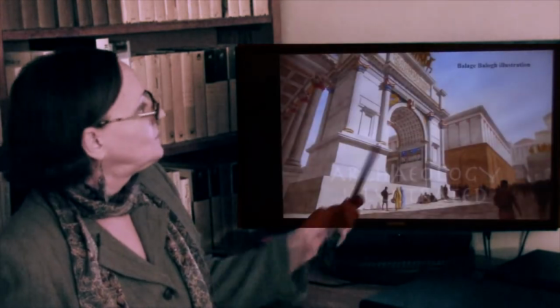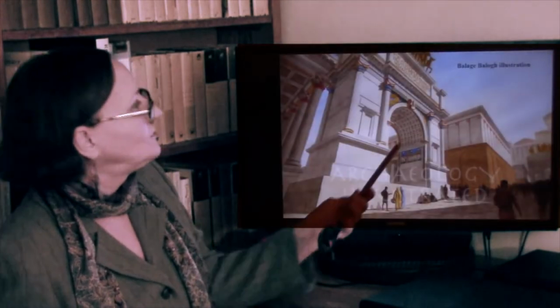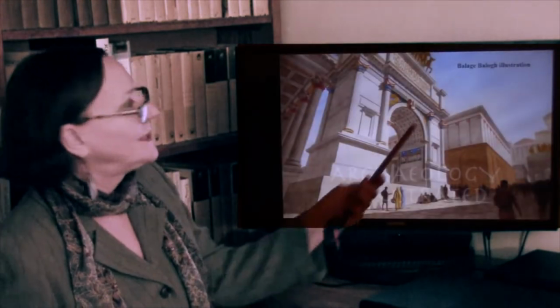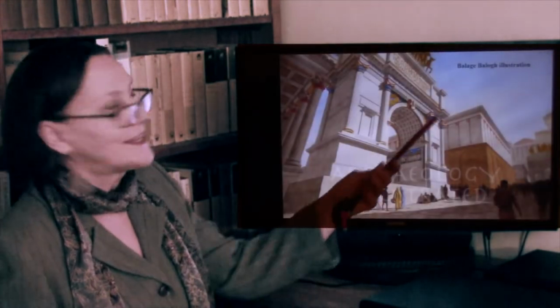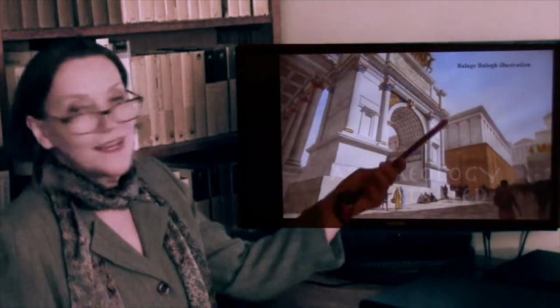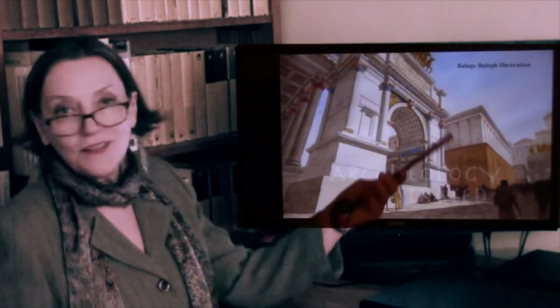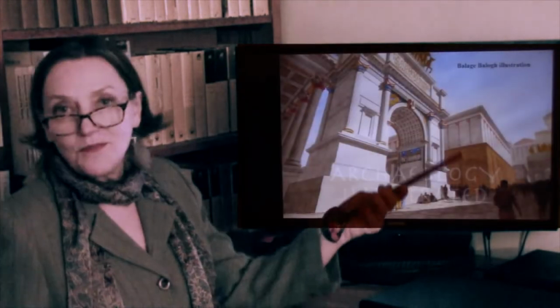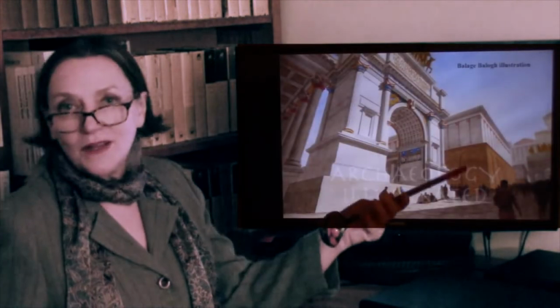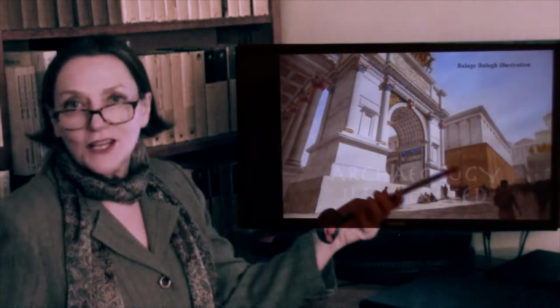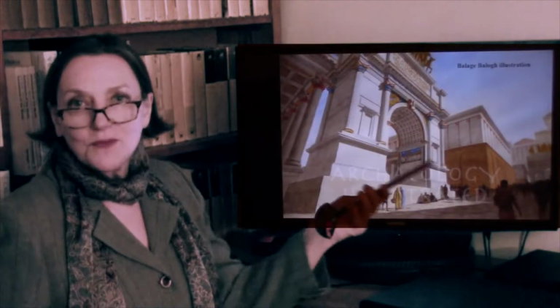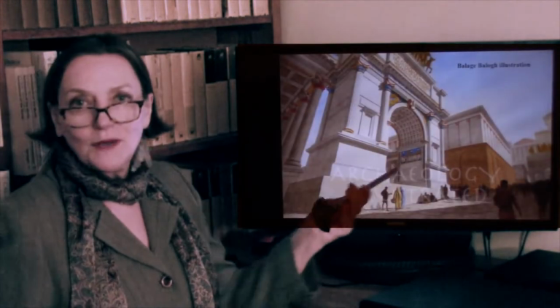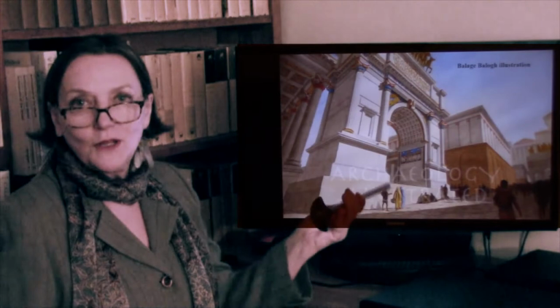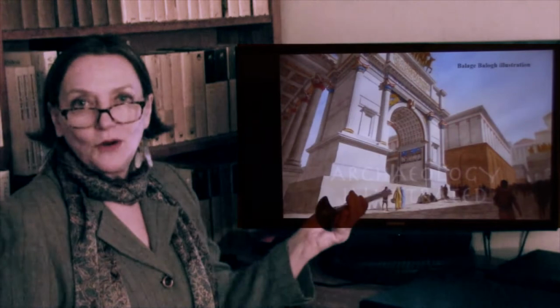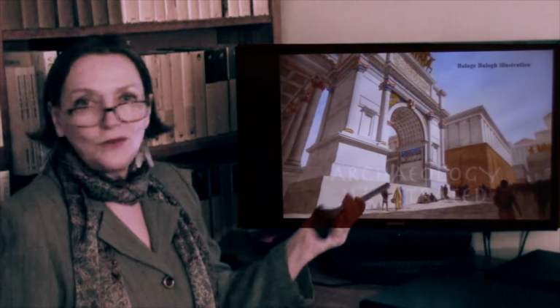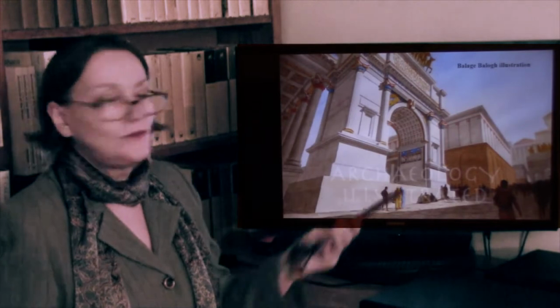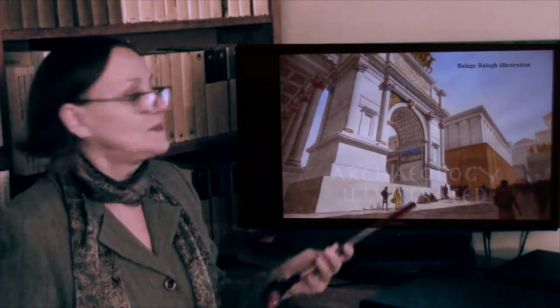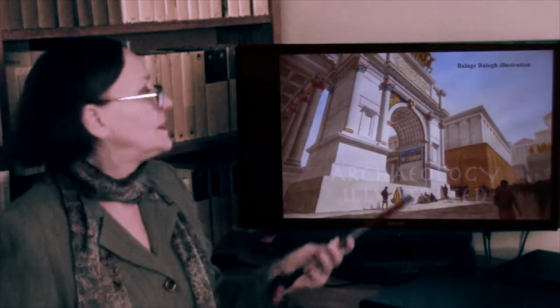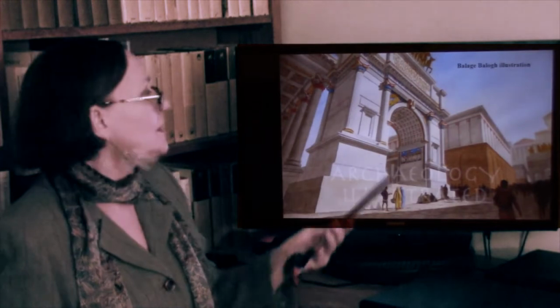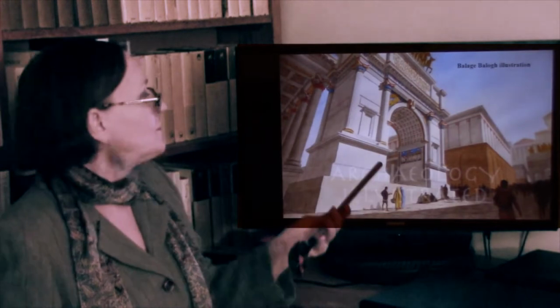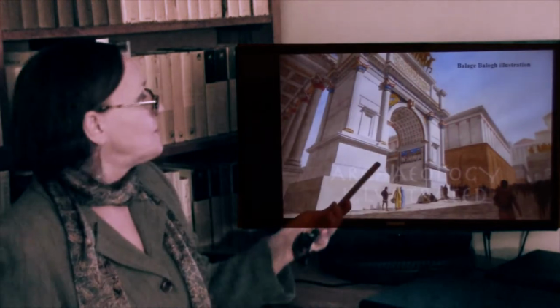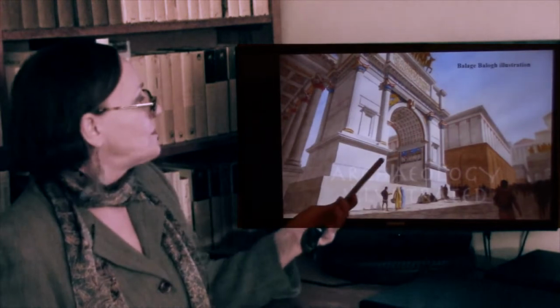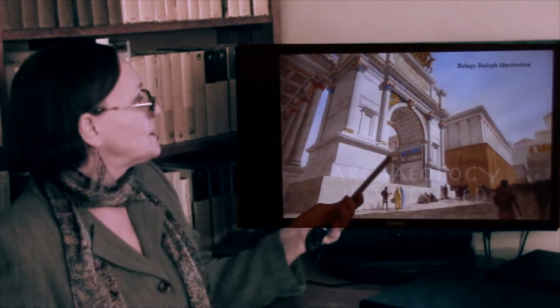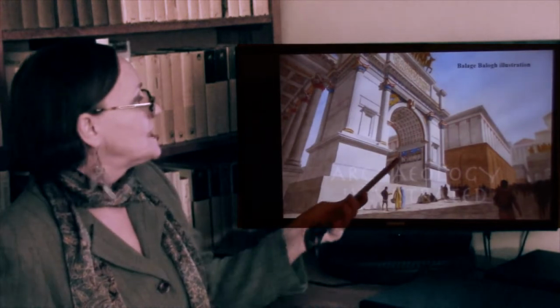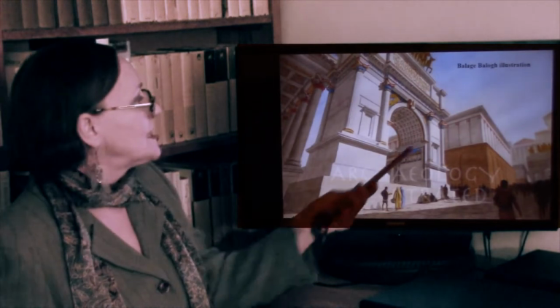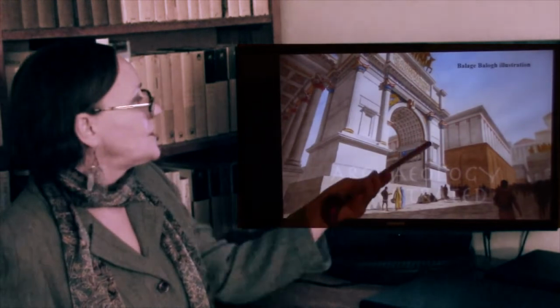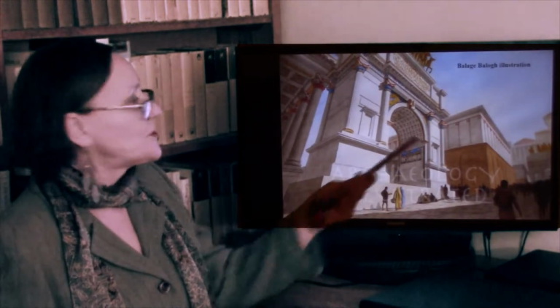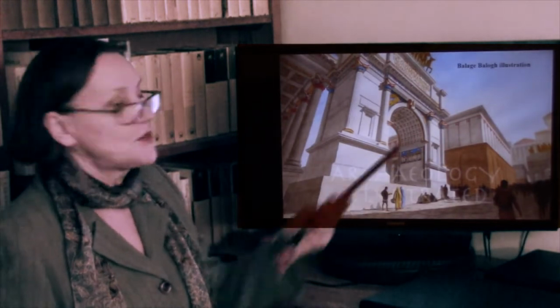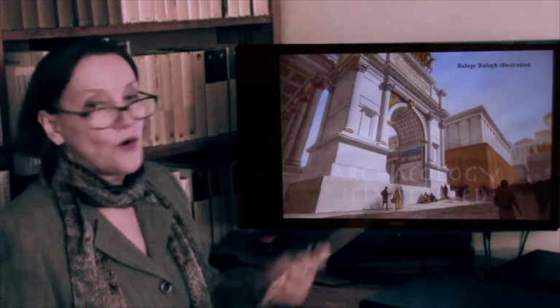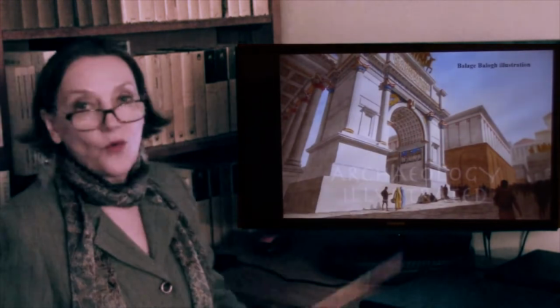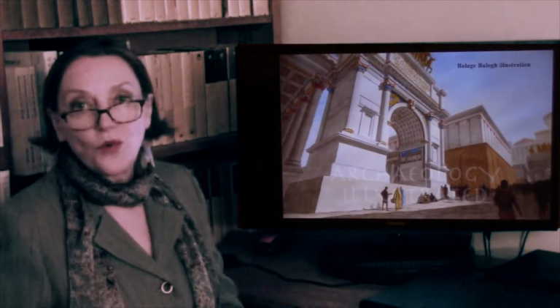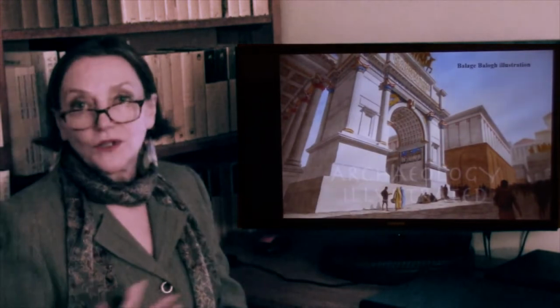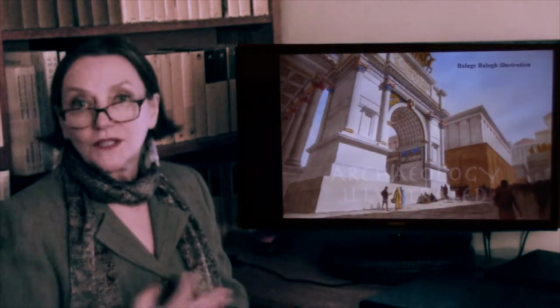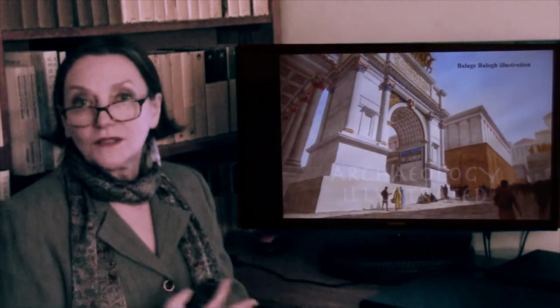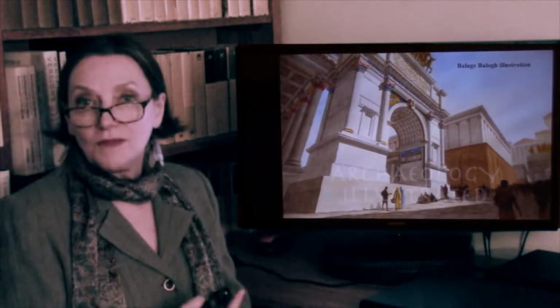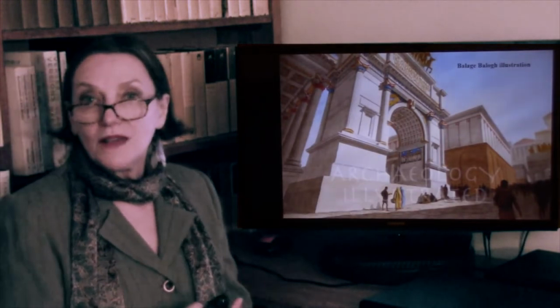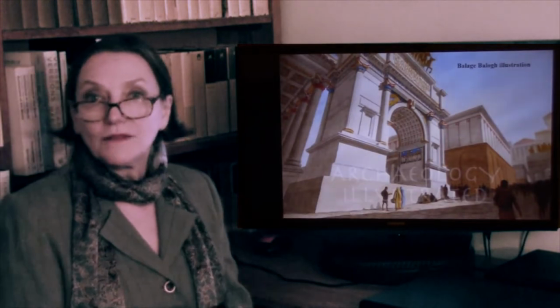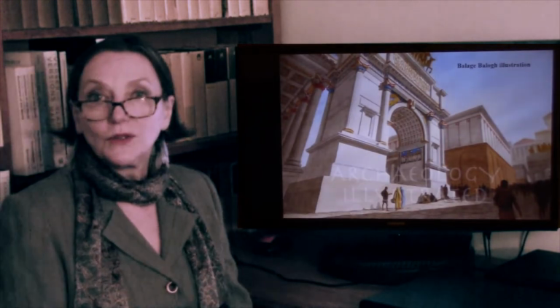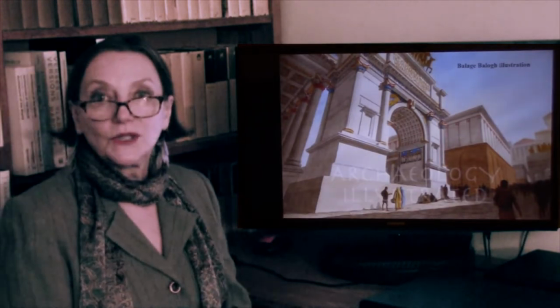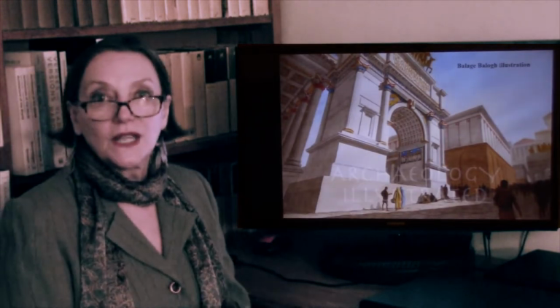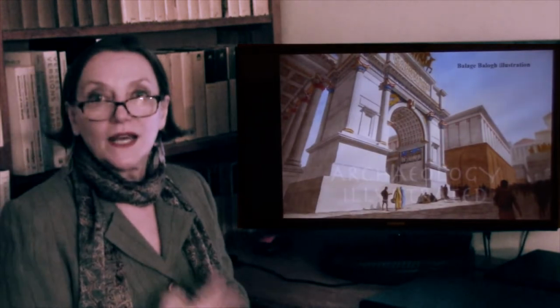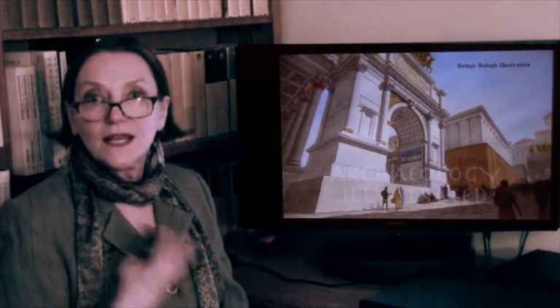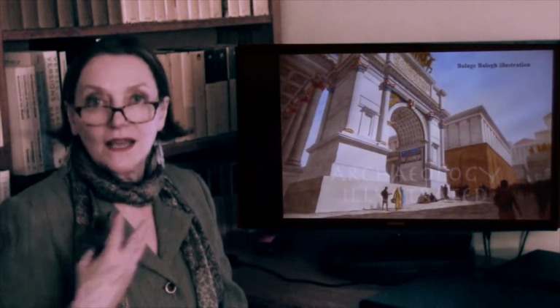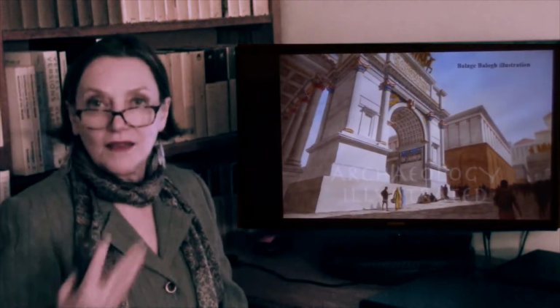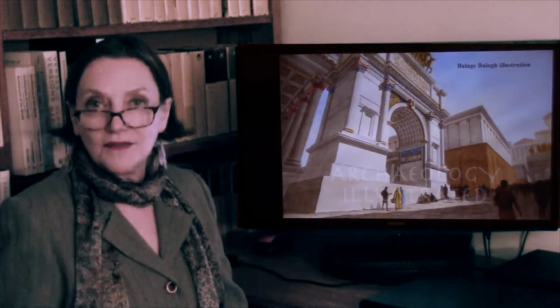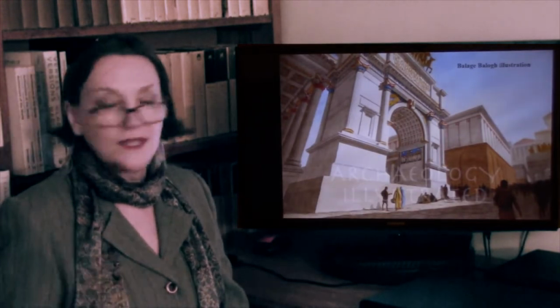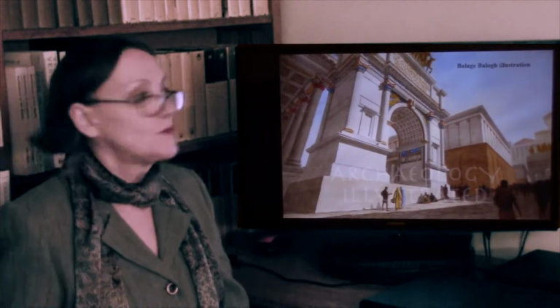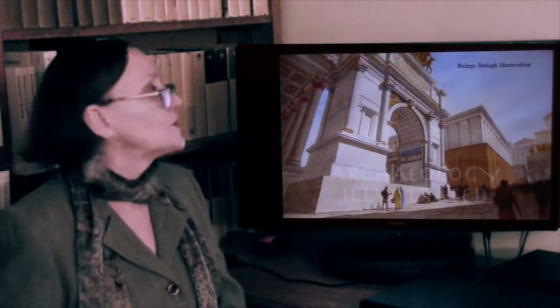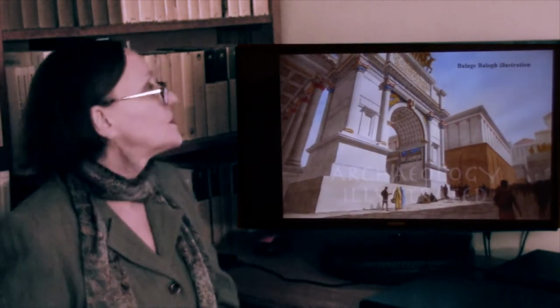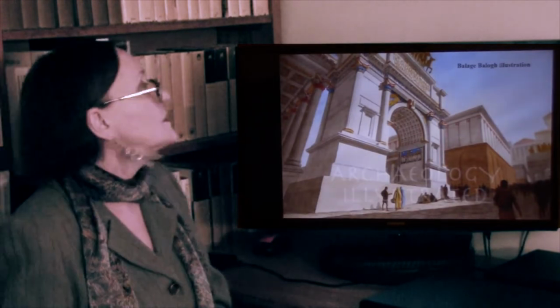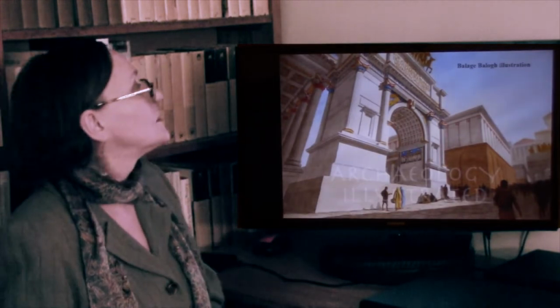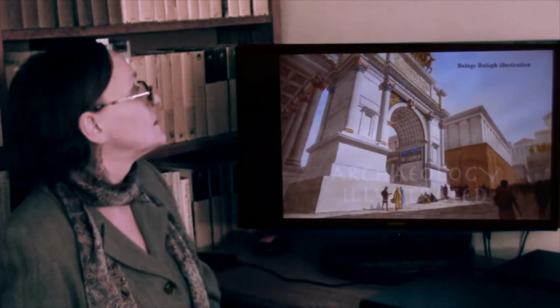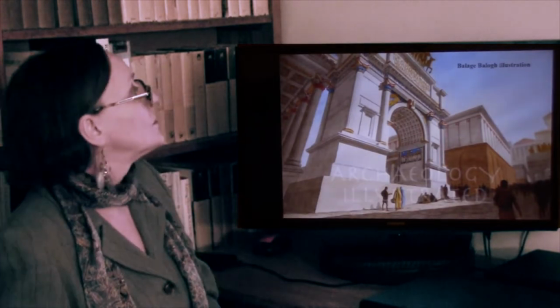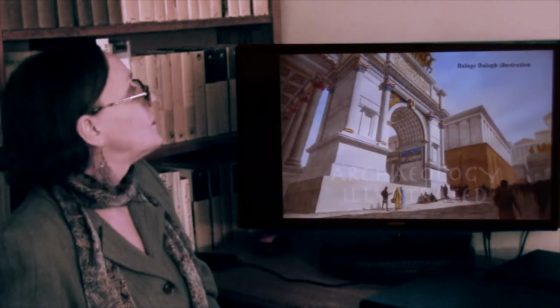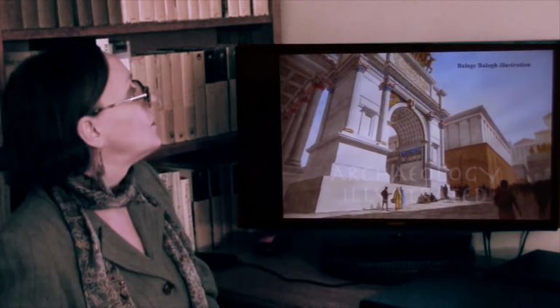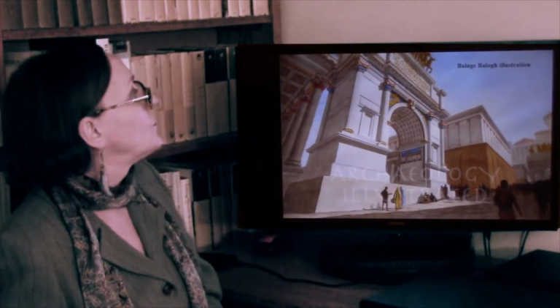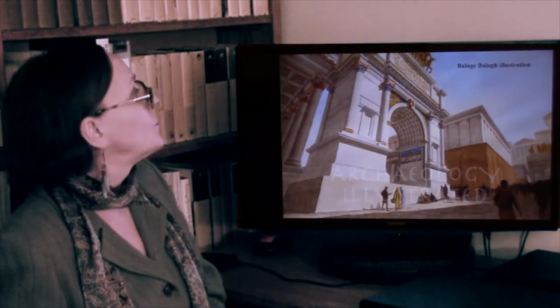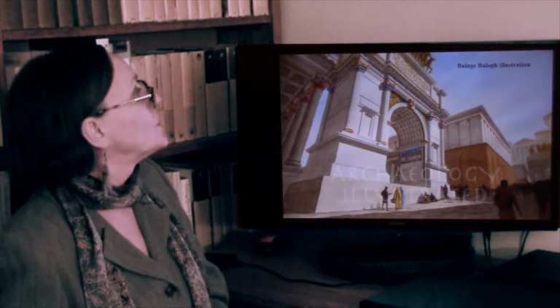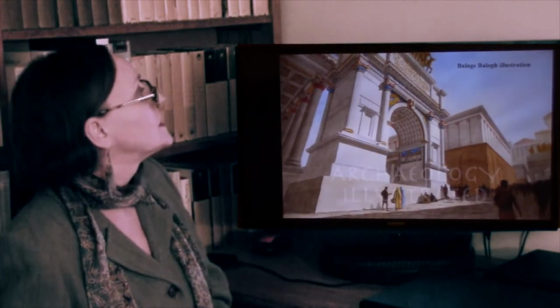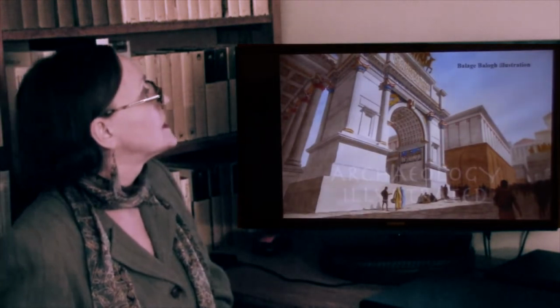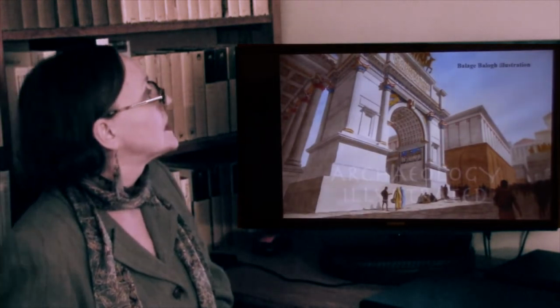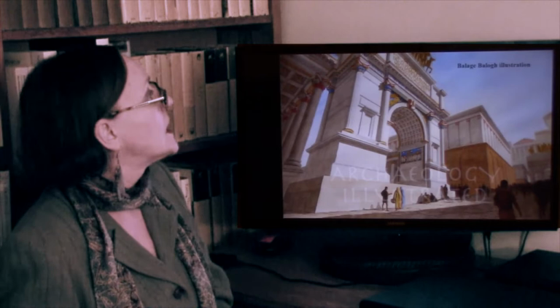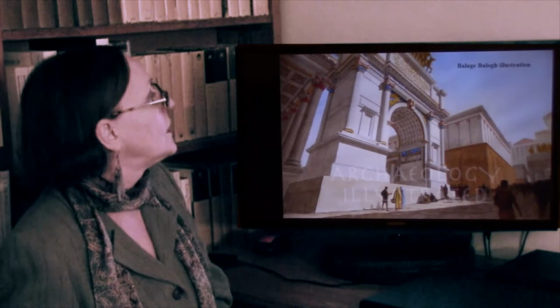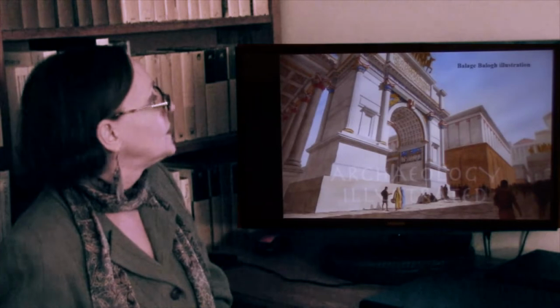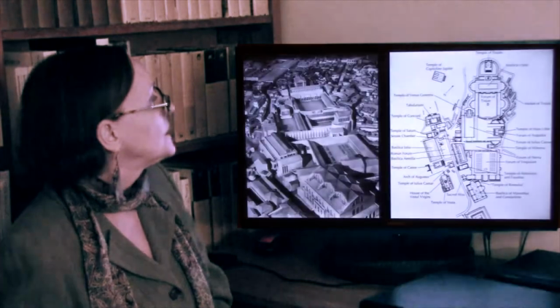Another representation shows what it may have looked like — everything was, of course, colored.